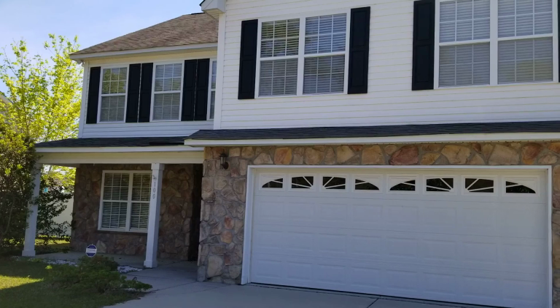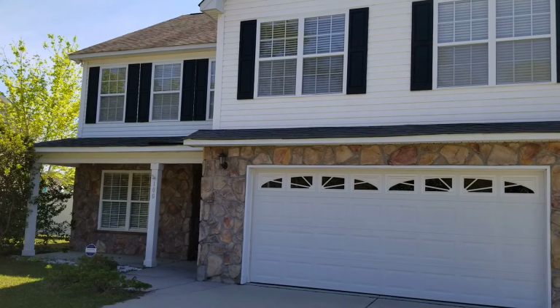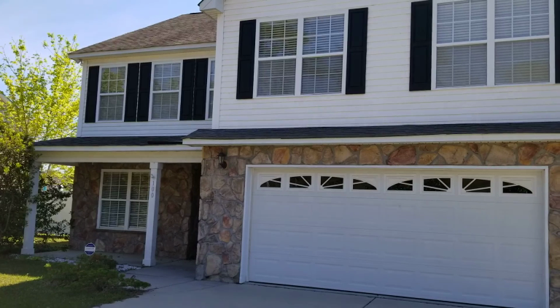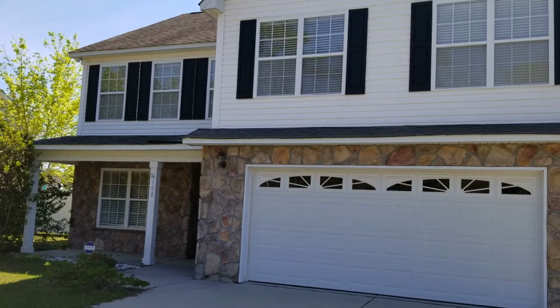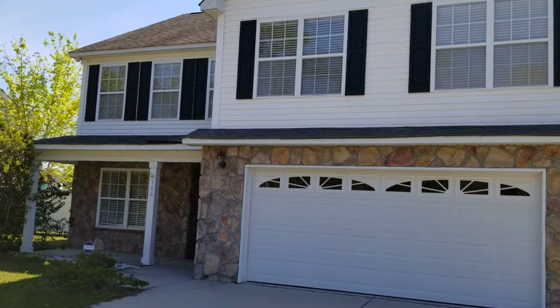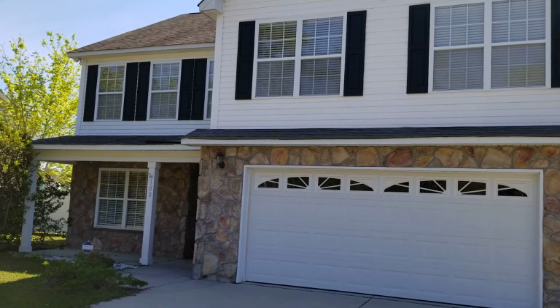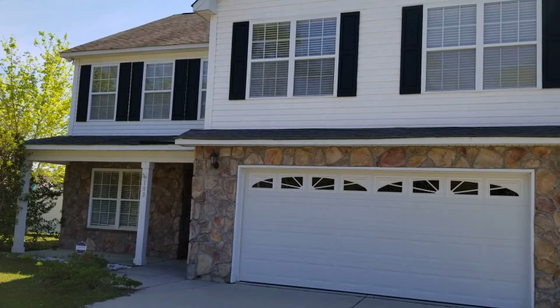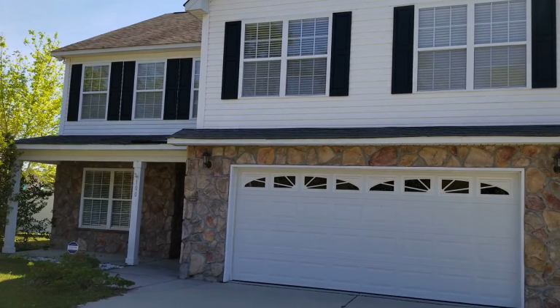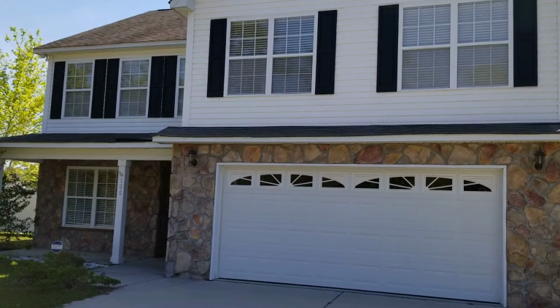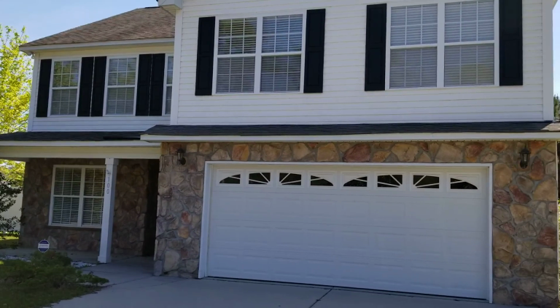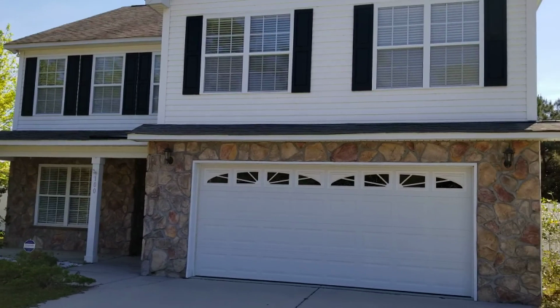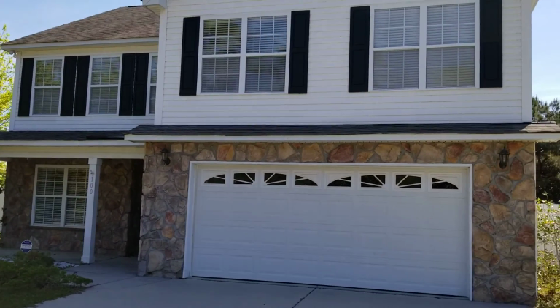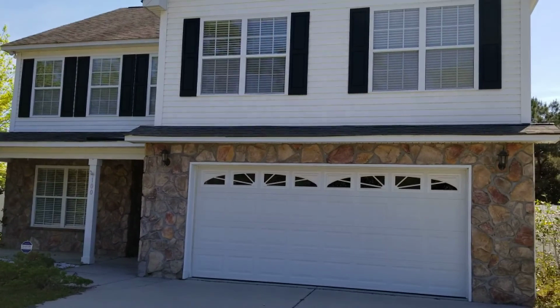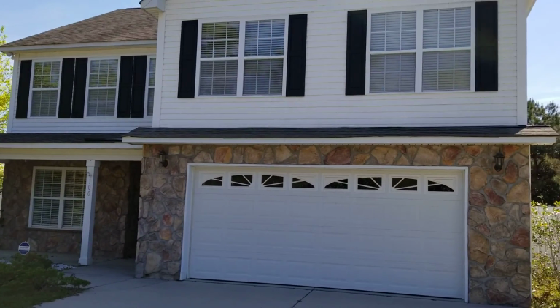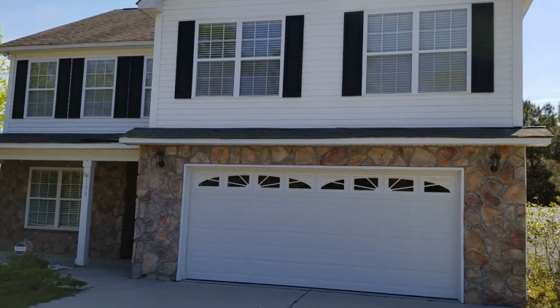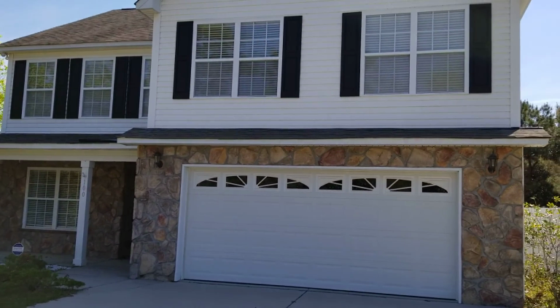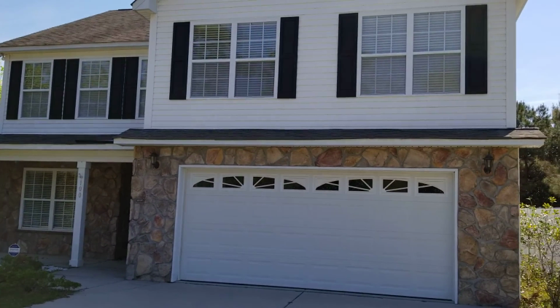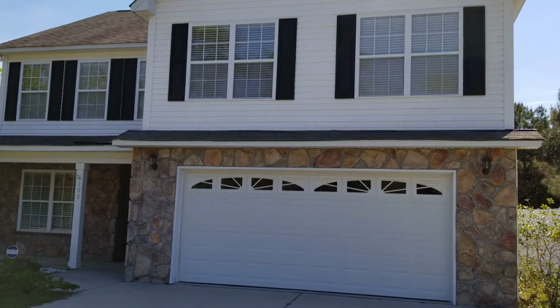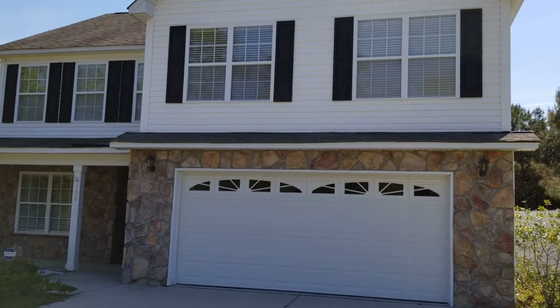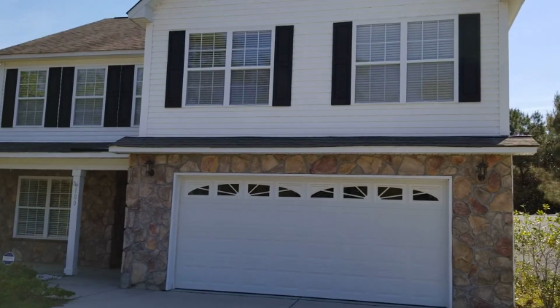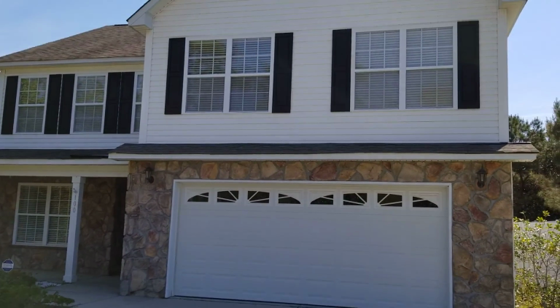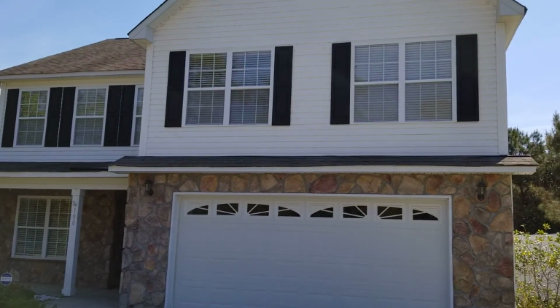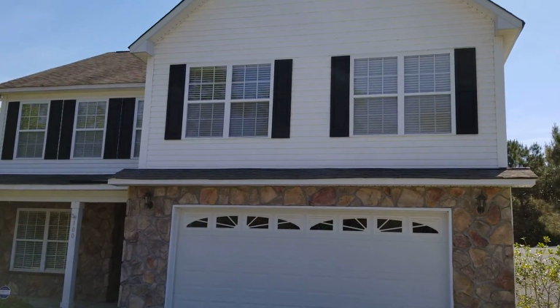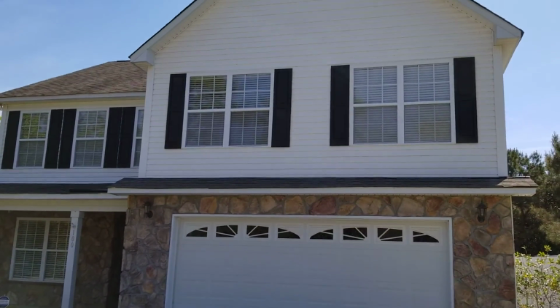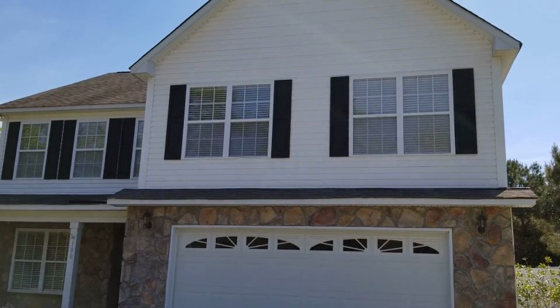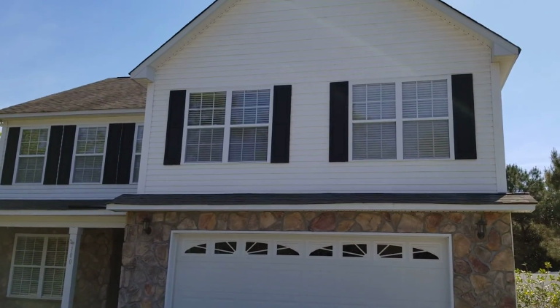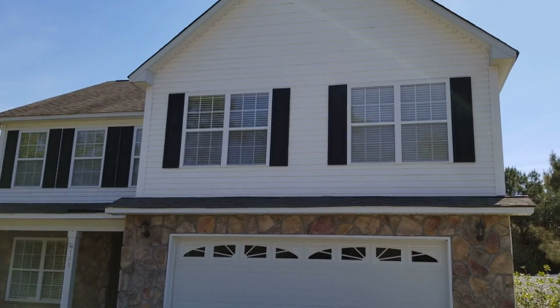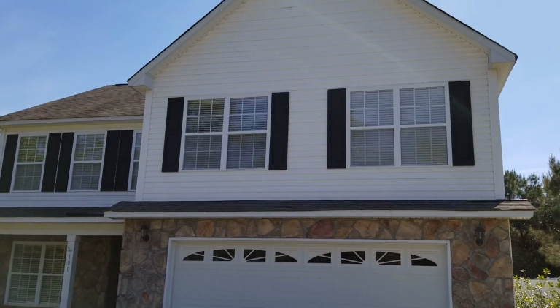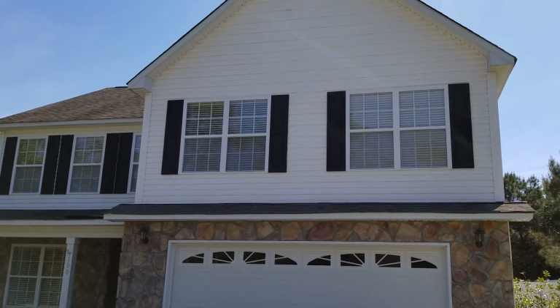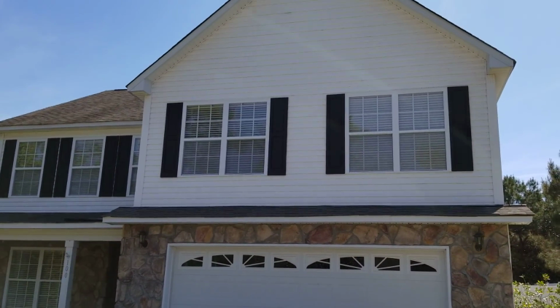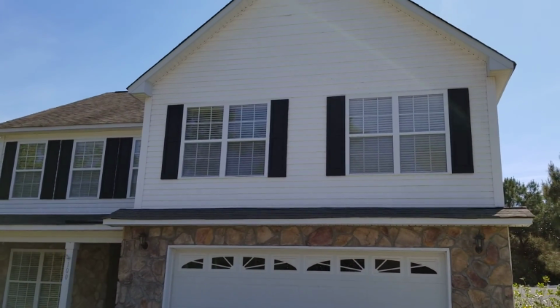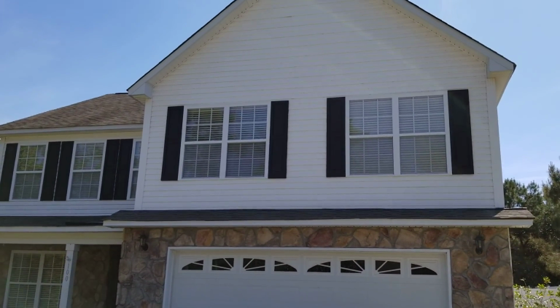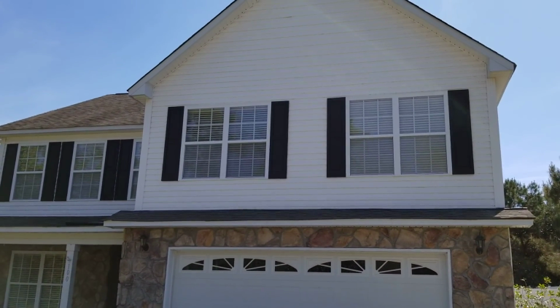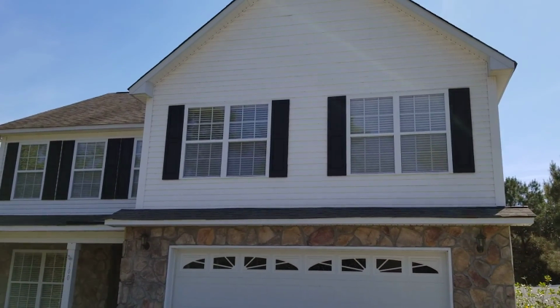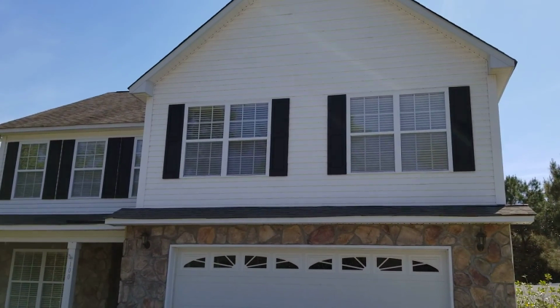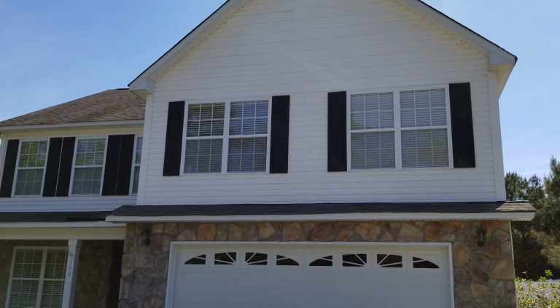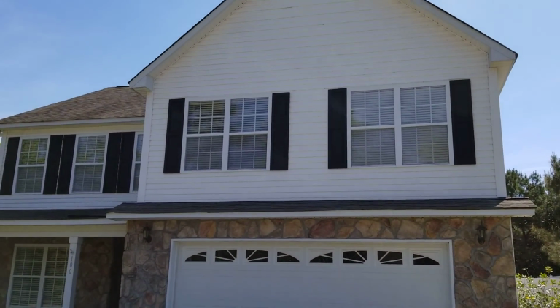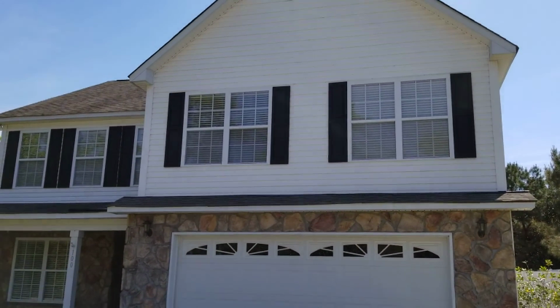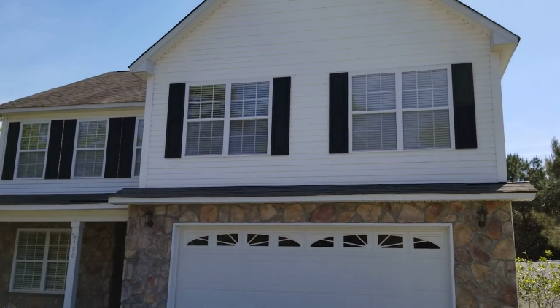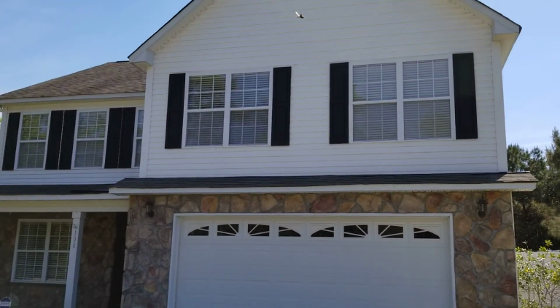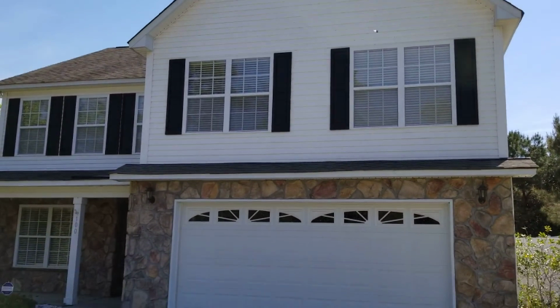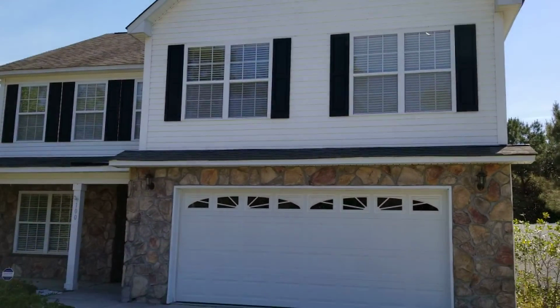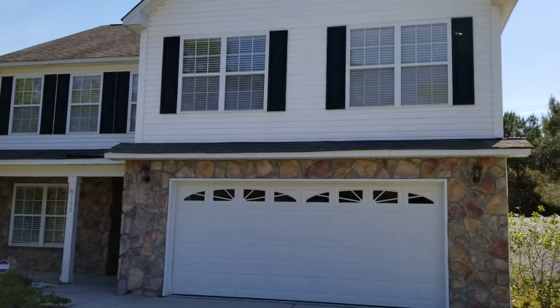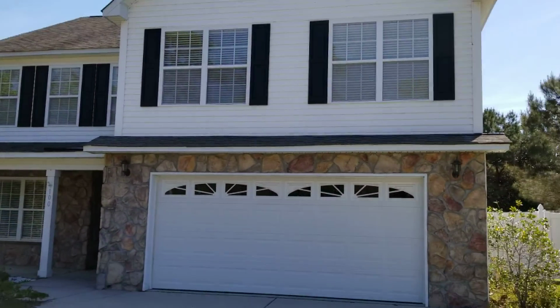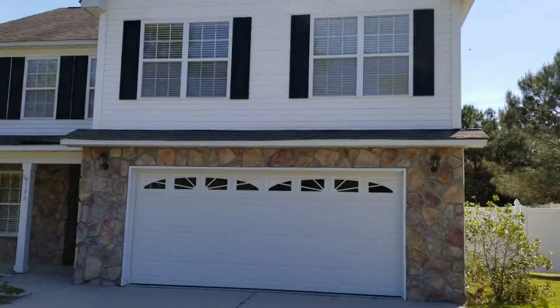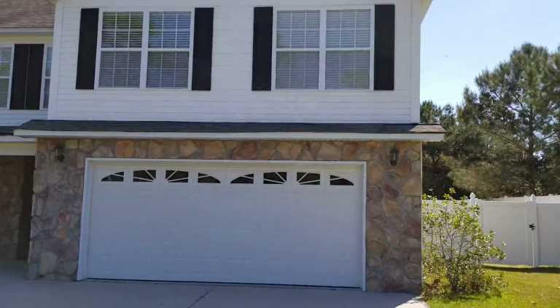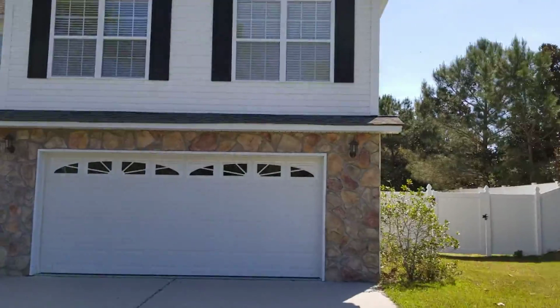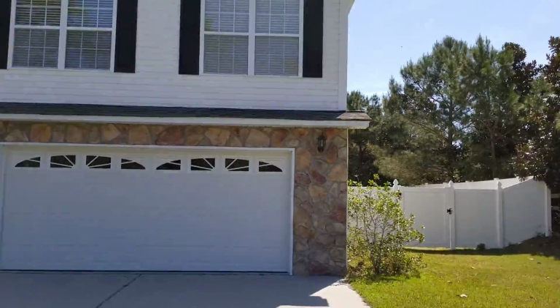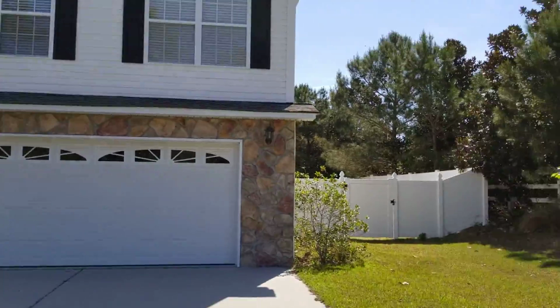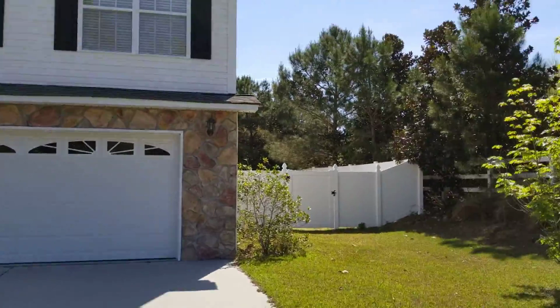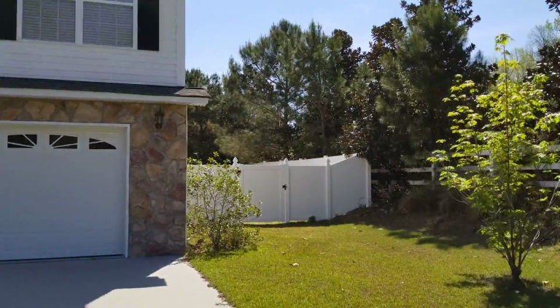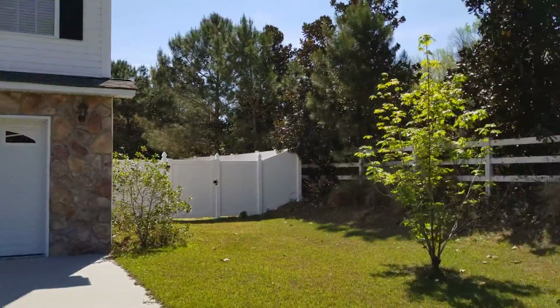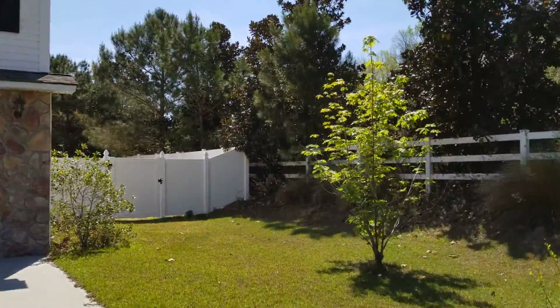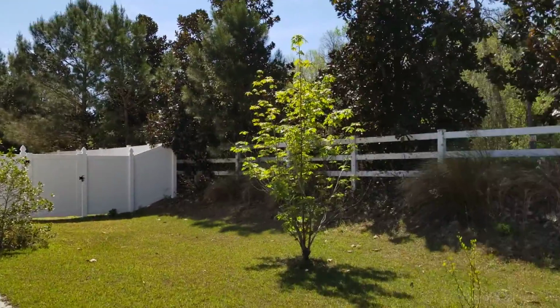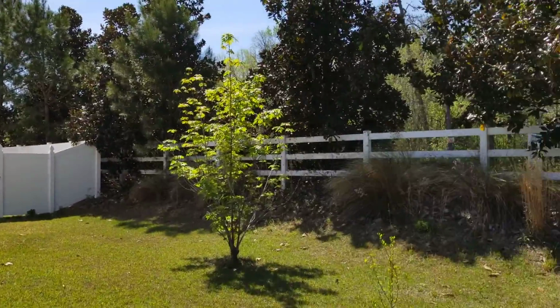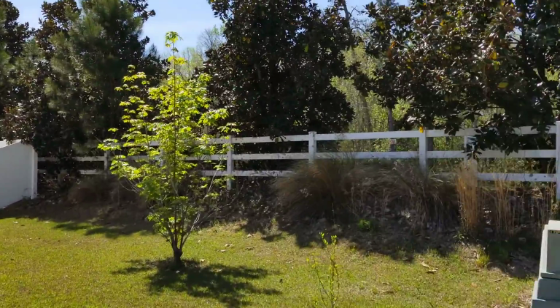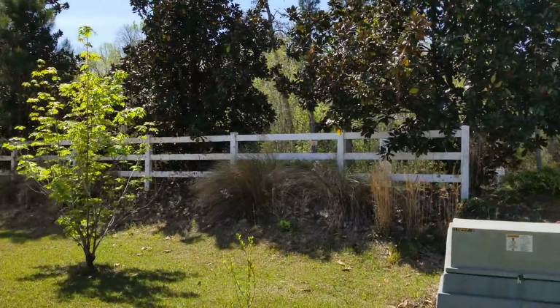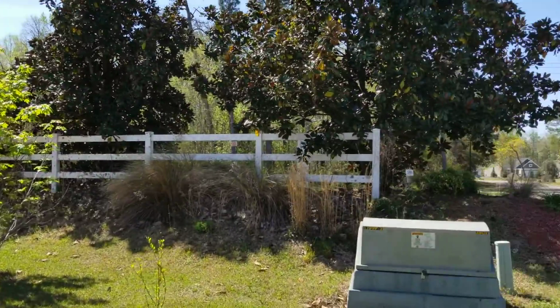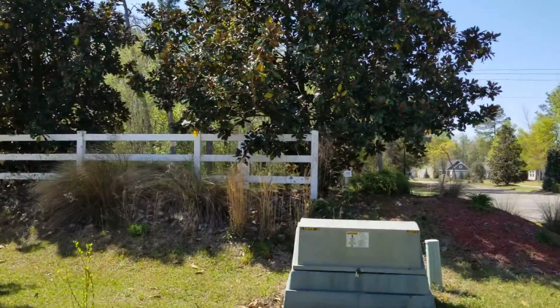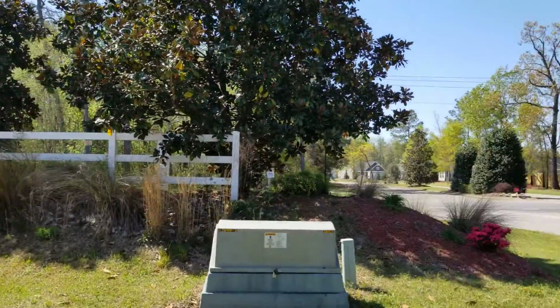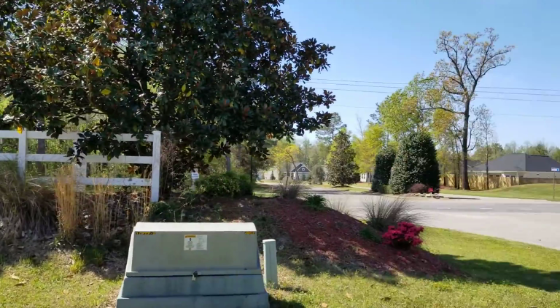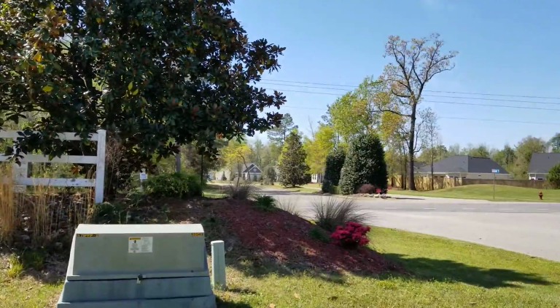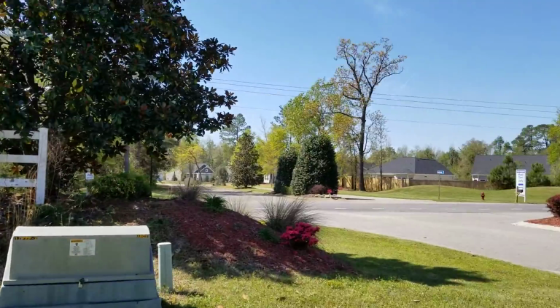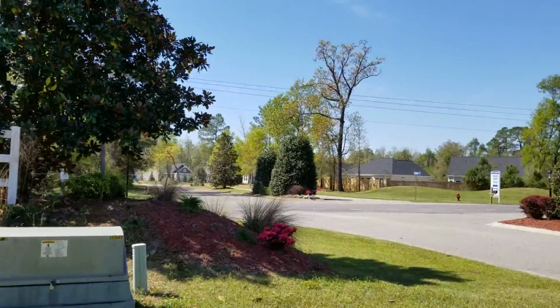Hi, this is Troy Jones, the Cobalt Banker Shakur Advantage. I'm here at 100 Dunbarton in Shaftesbury Green.